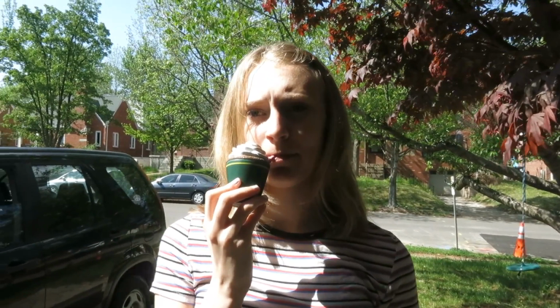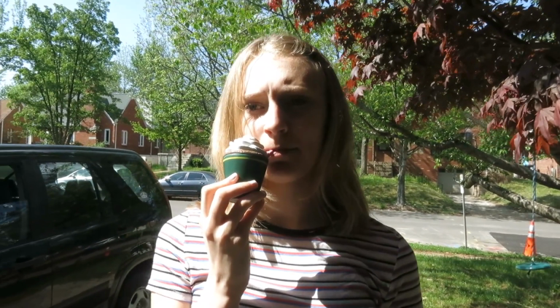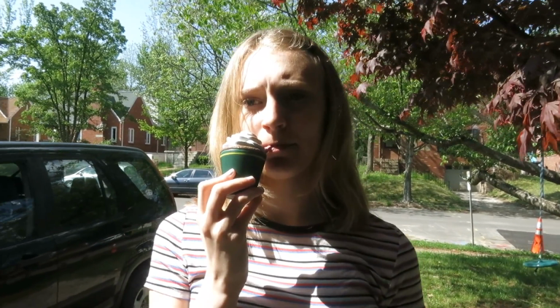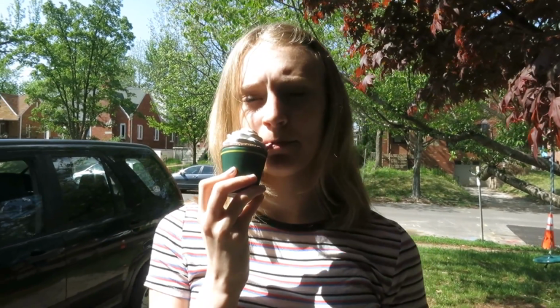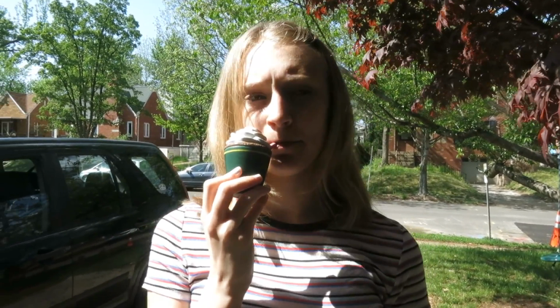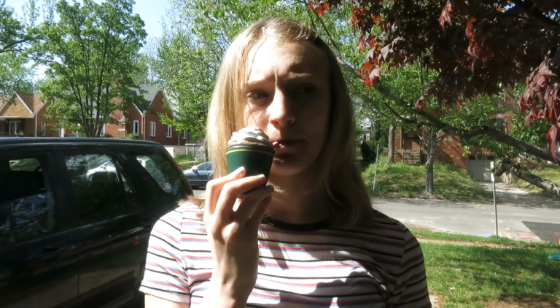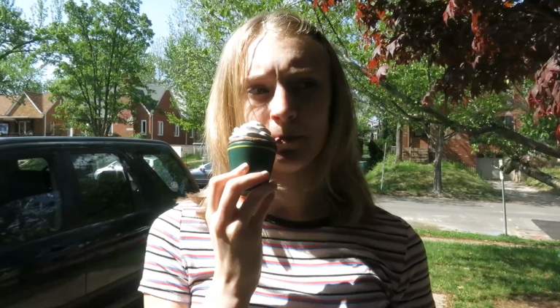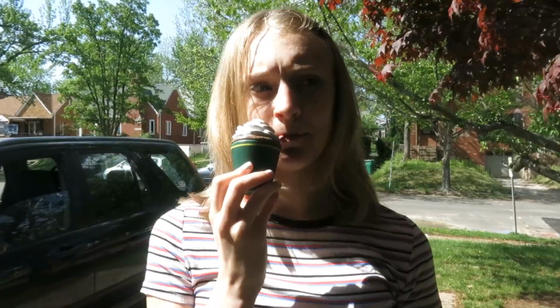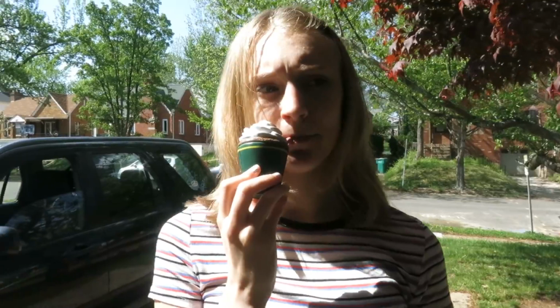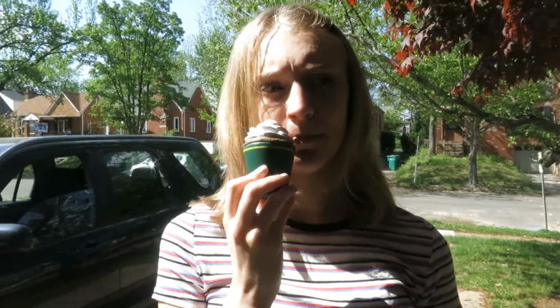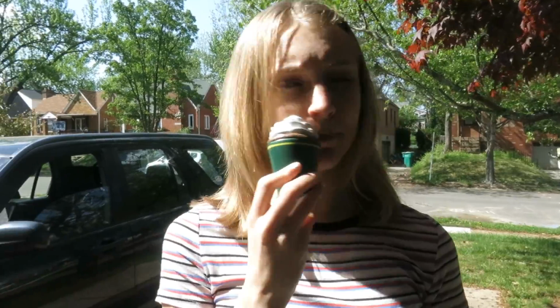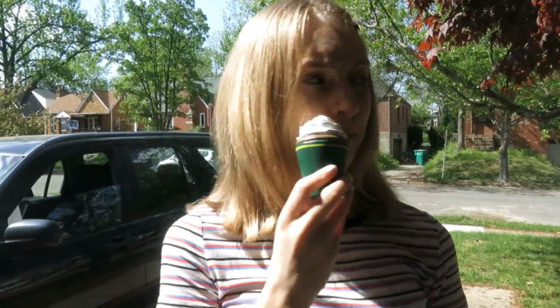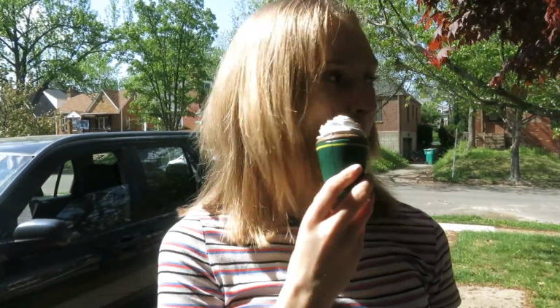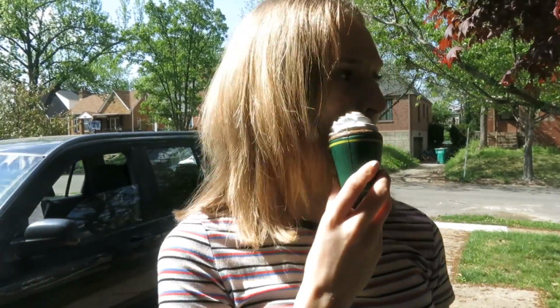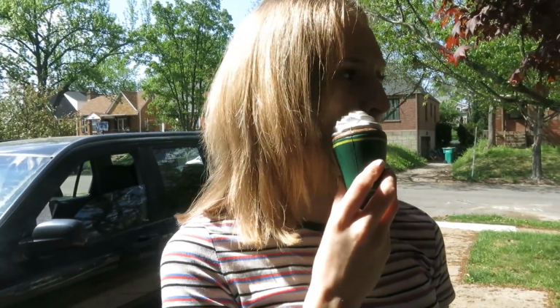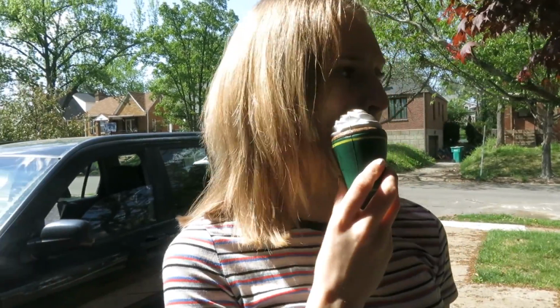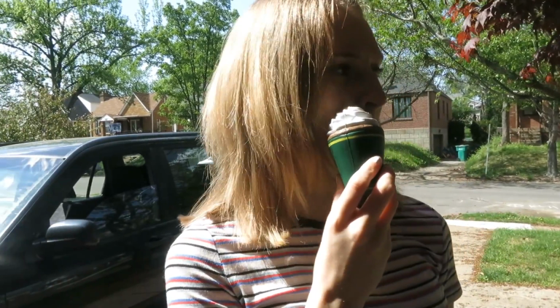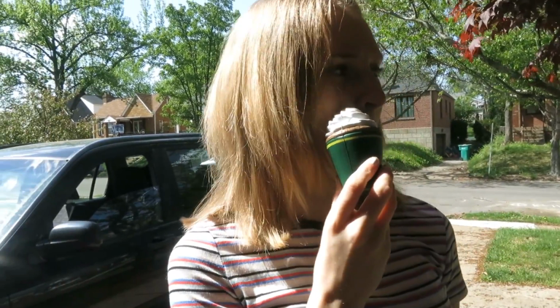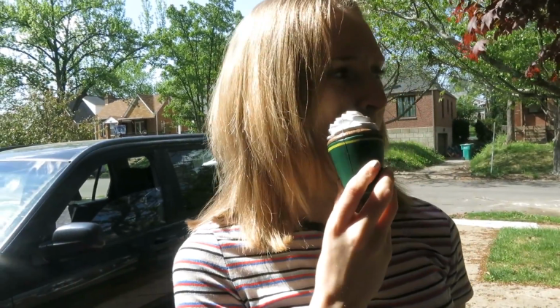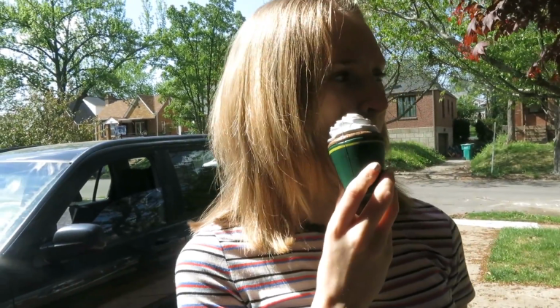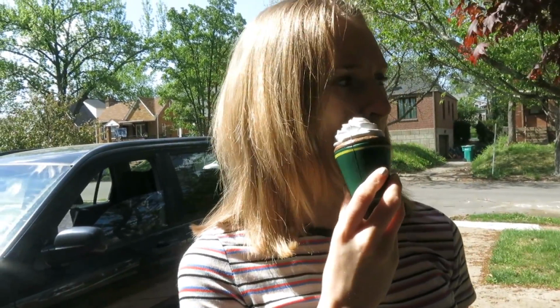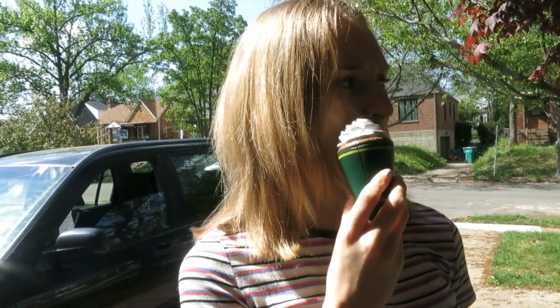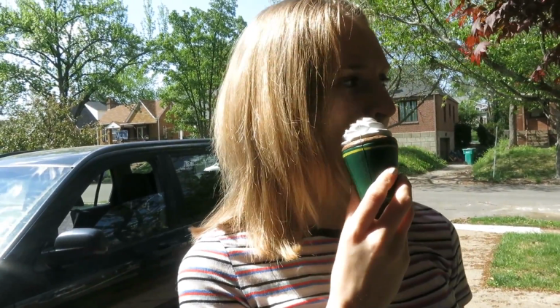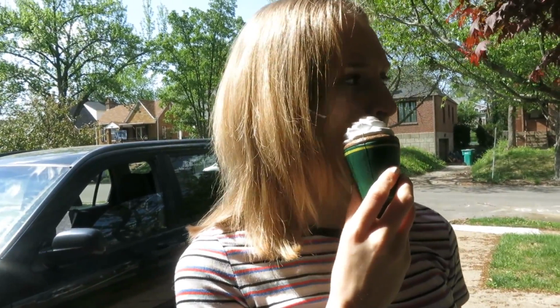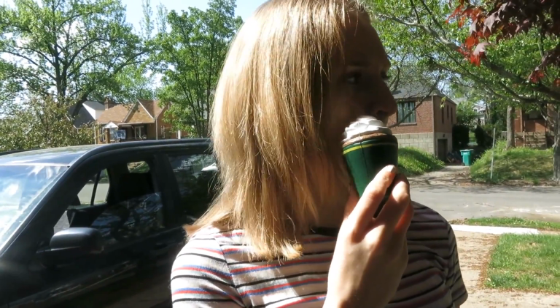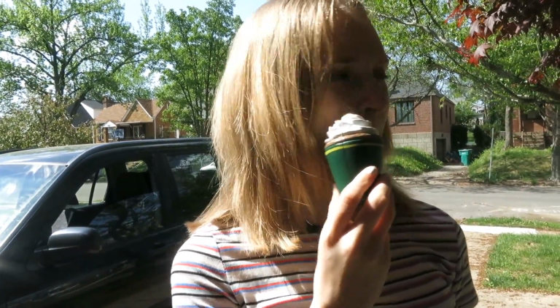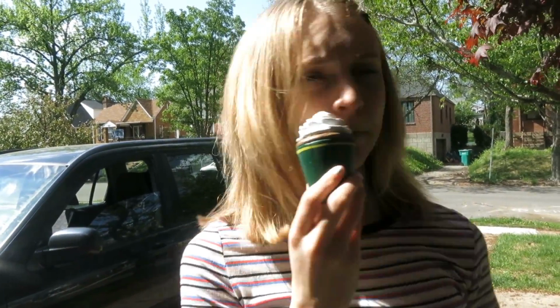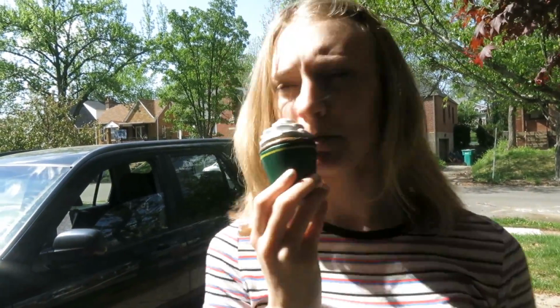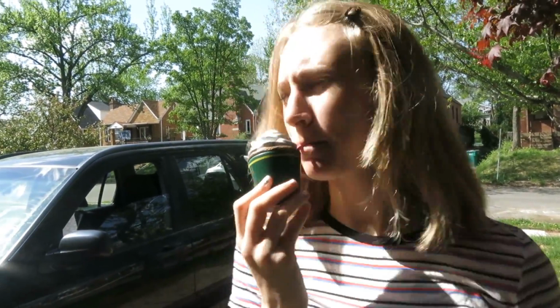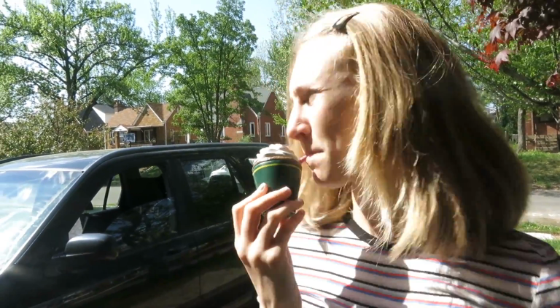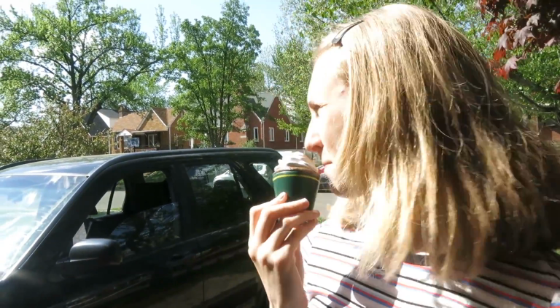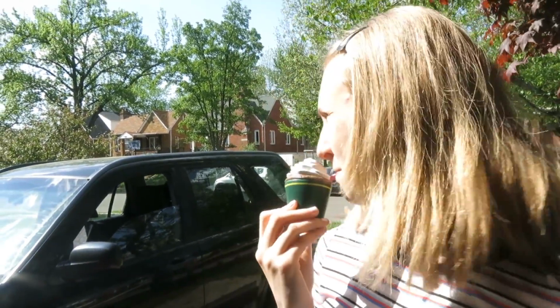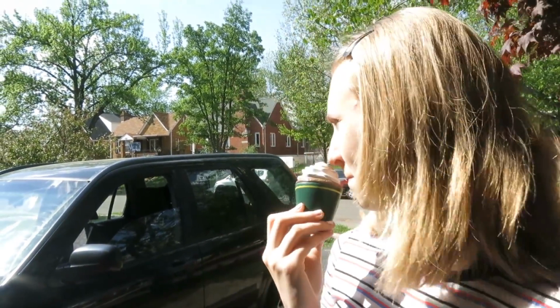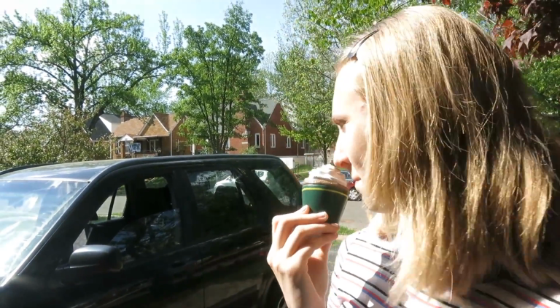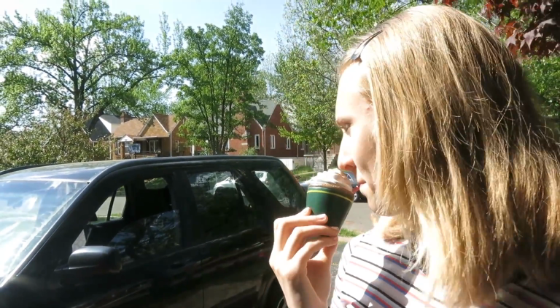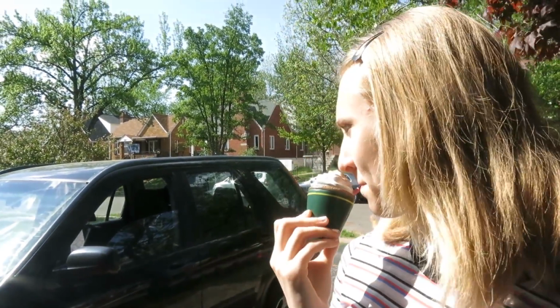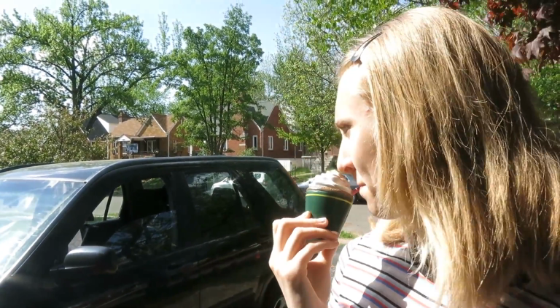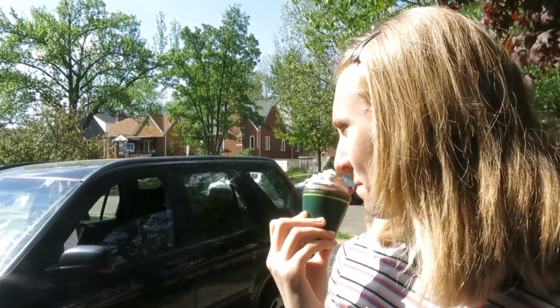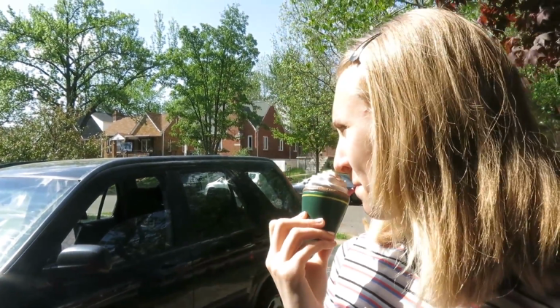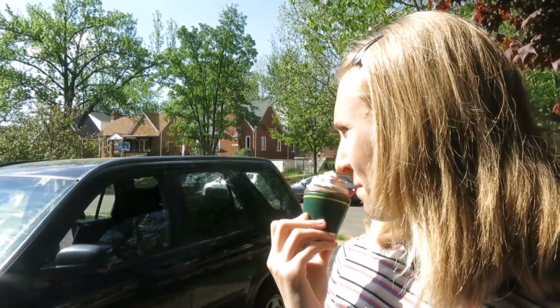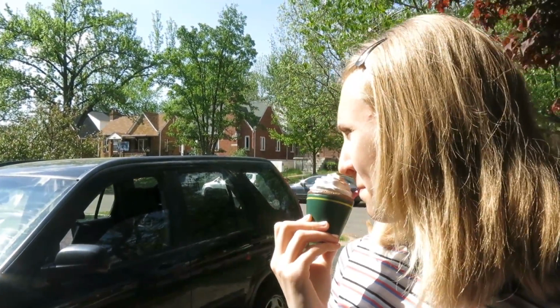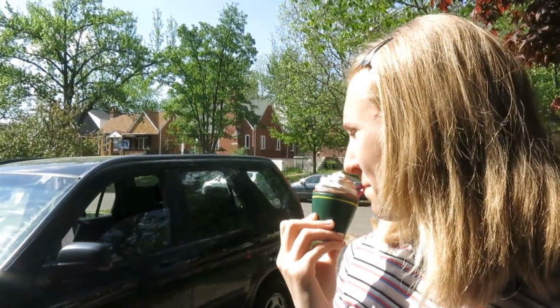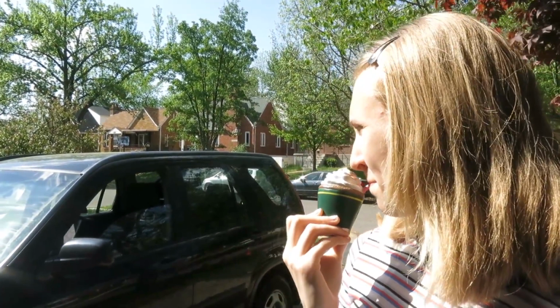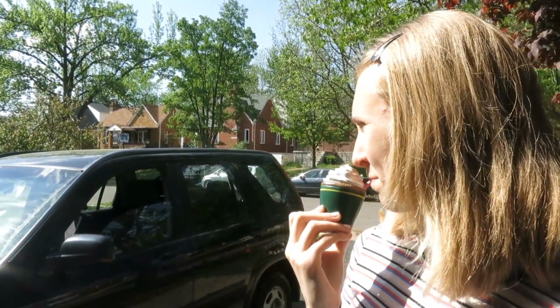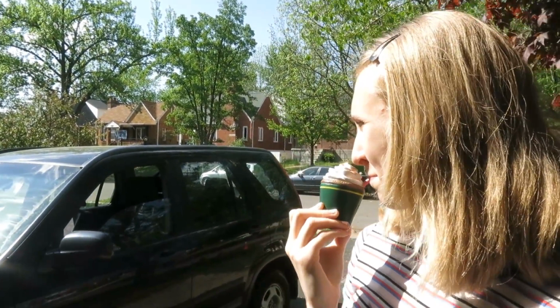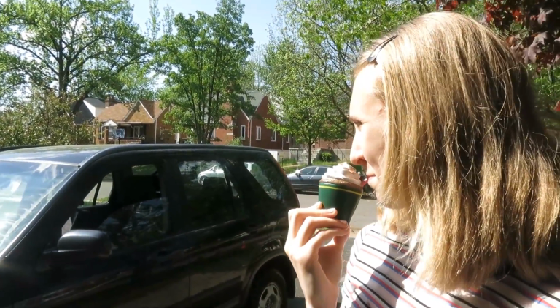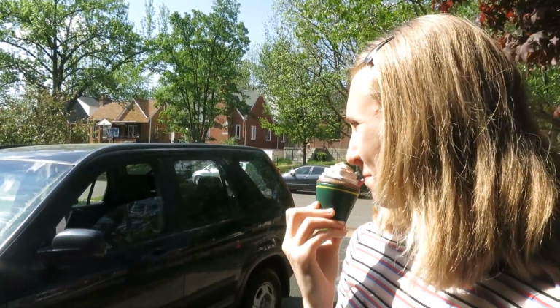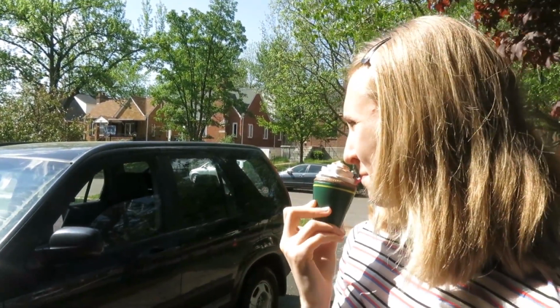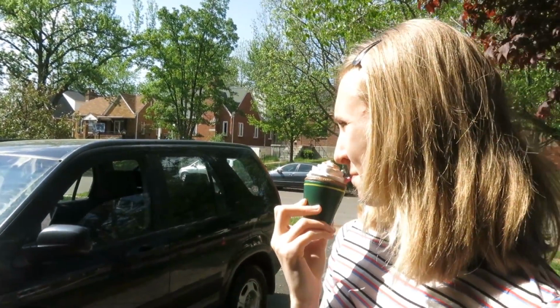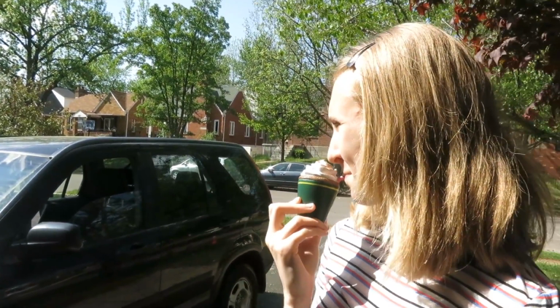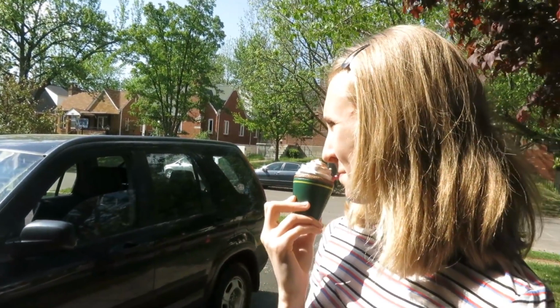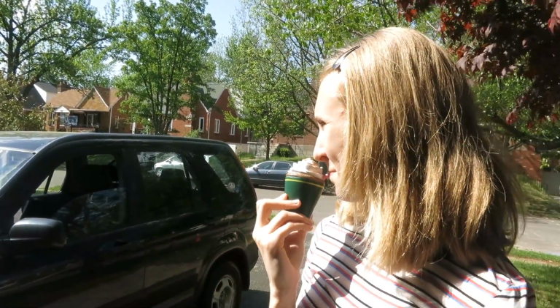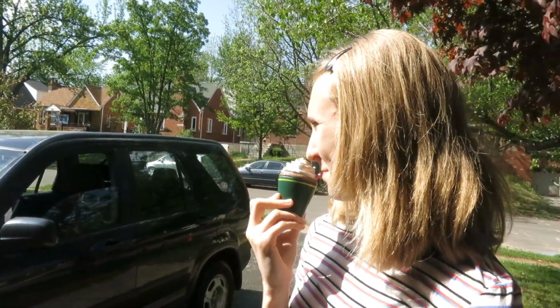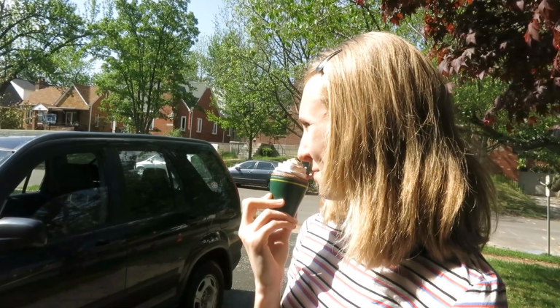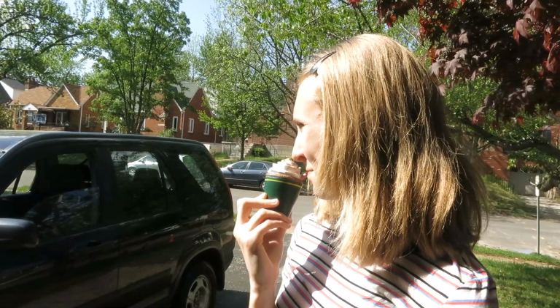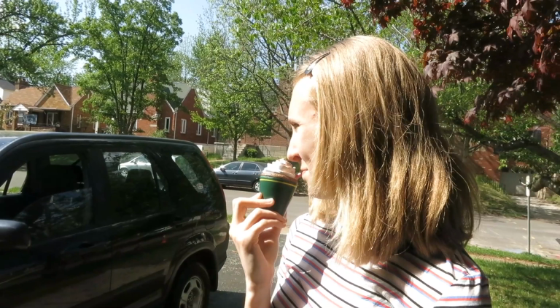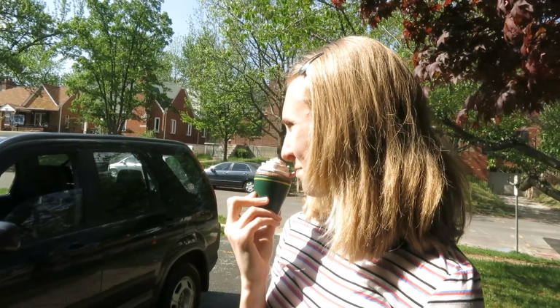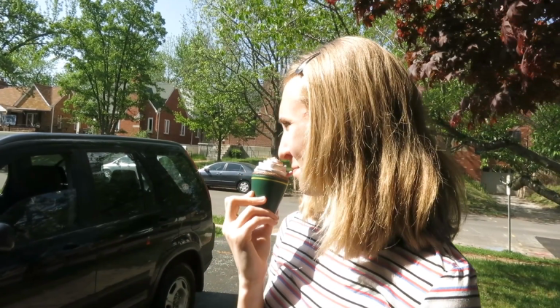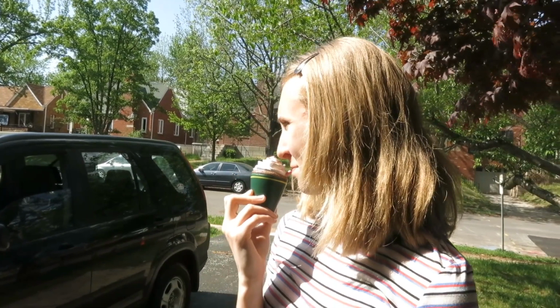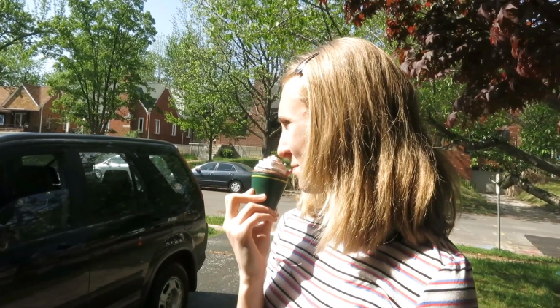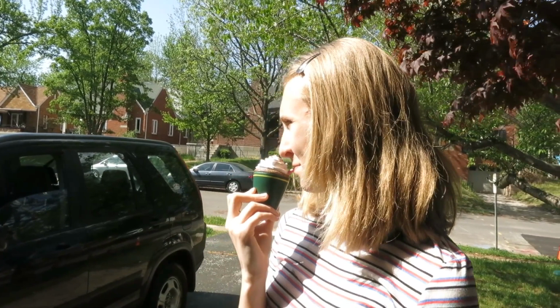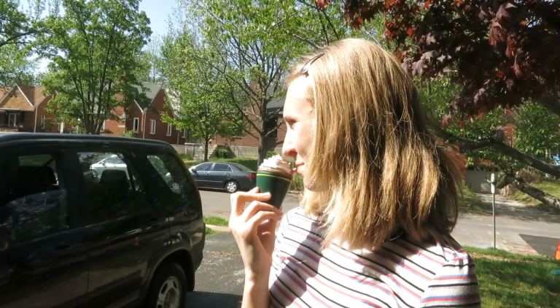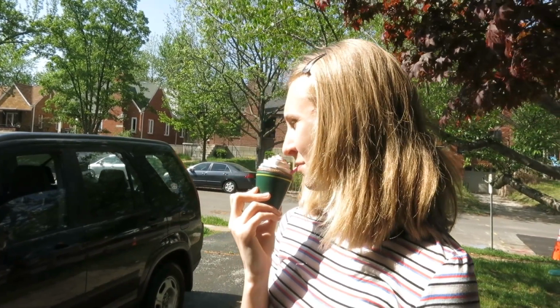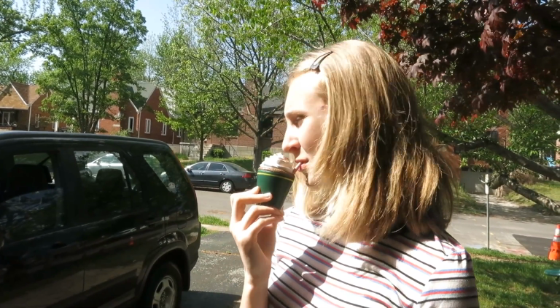Now what I did was I went to Starbucks and I got myself a frappuccino, and I'm outside just drinking it, enjoying the fresh air.